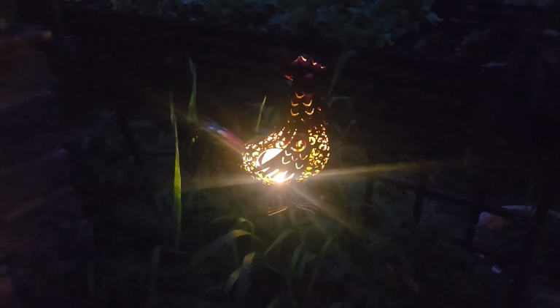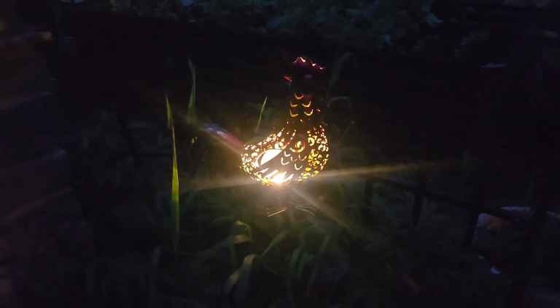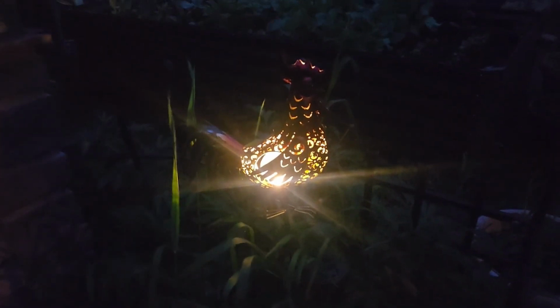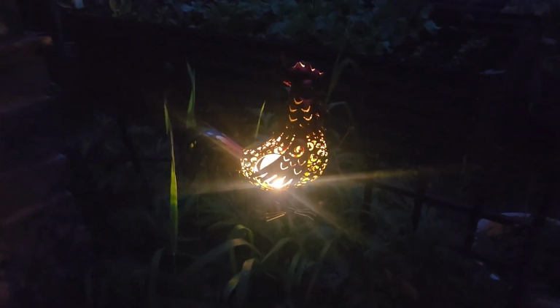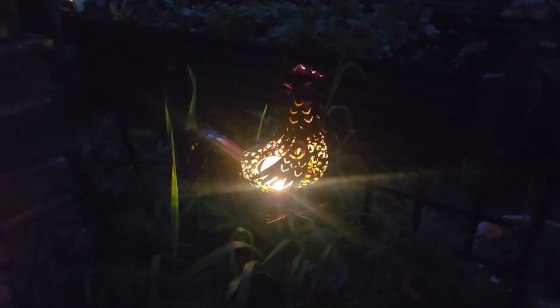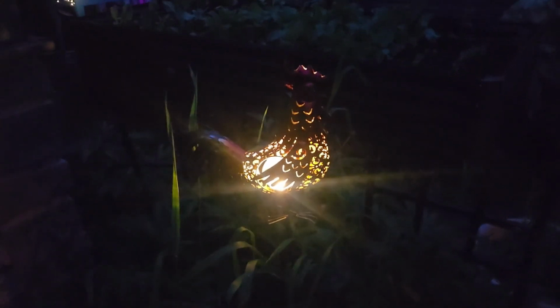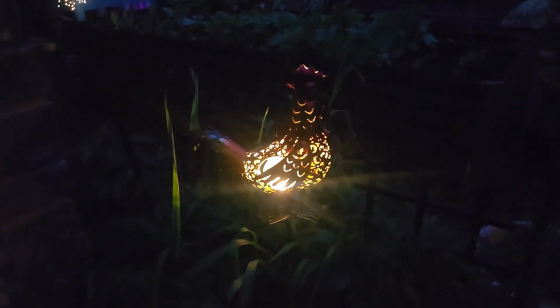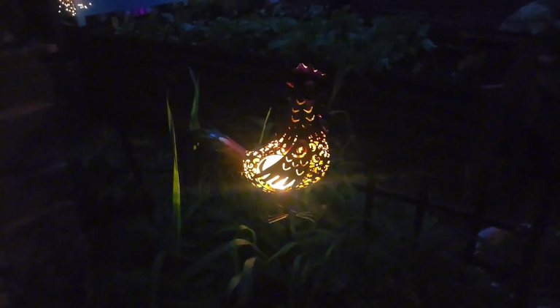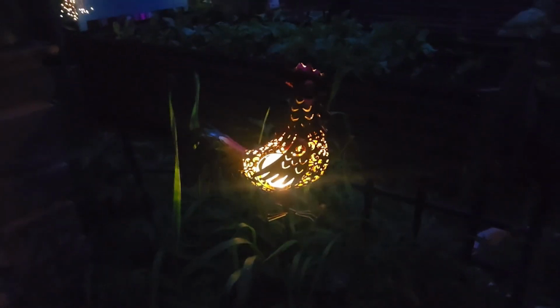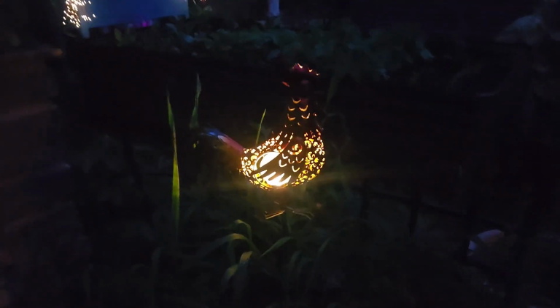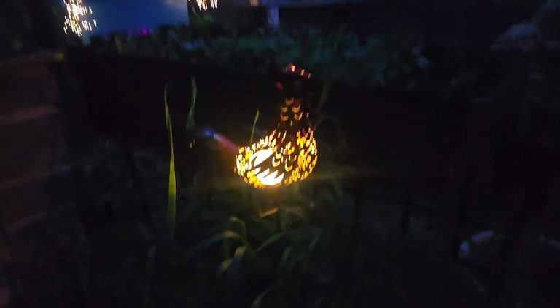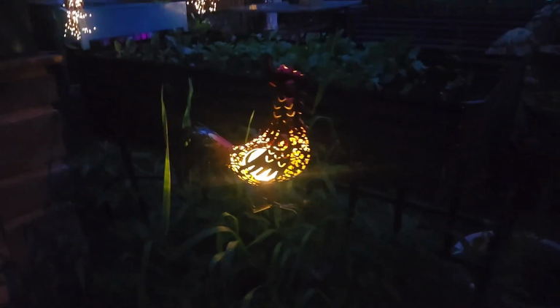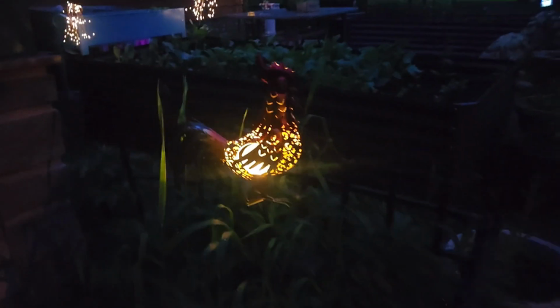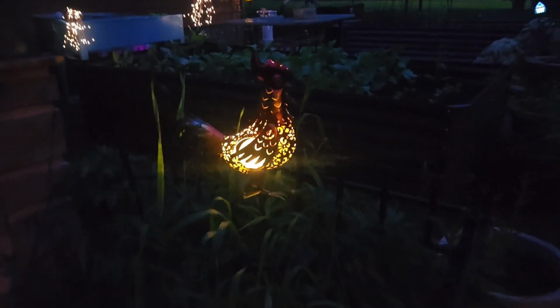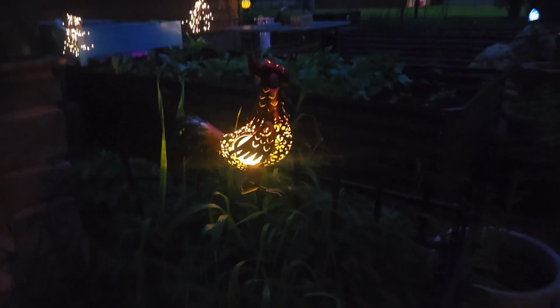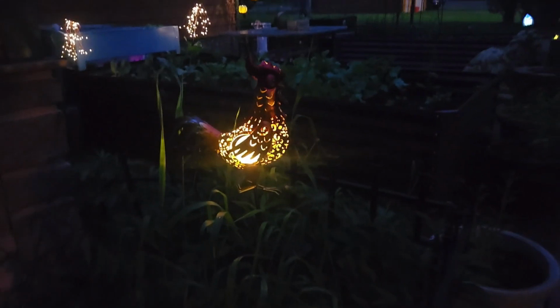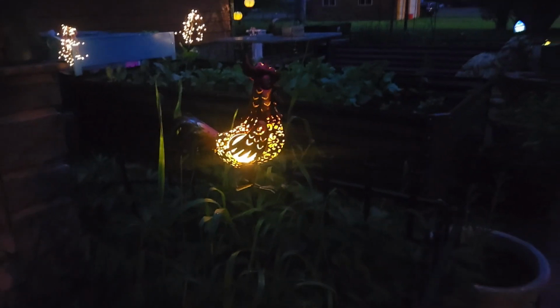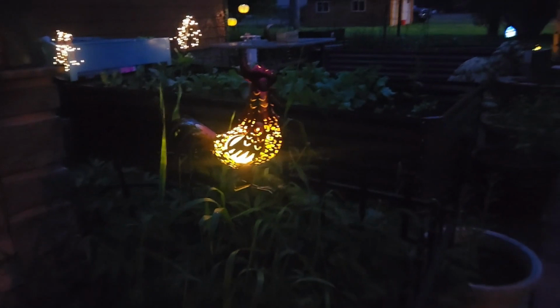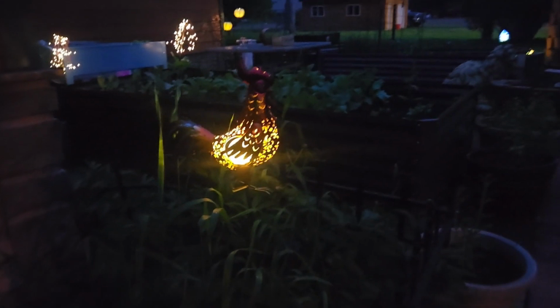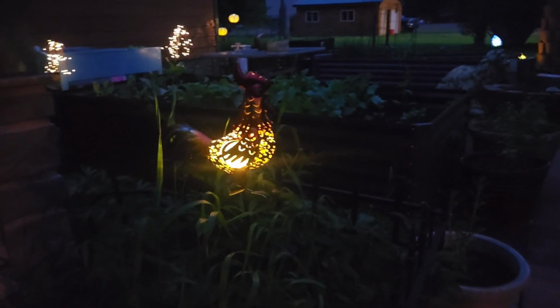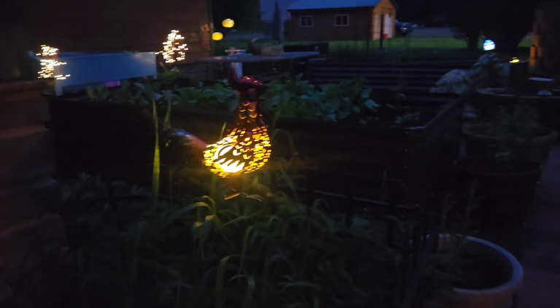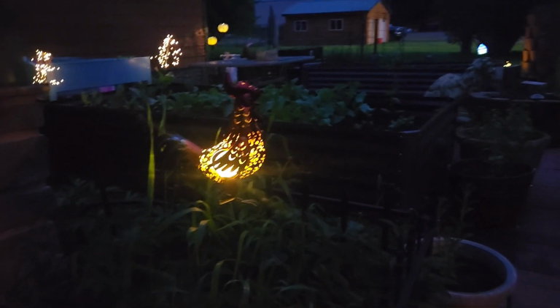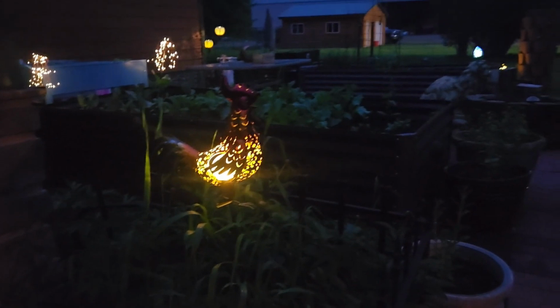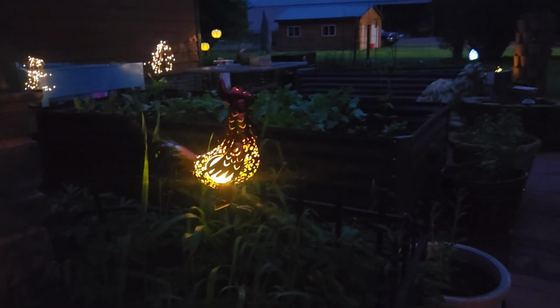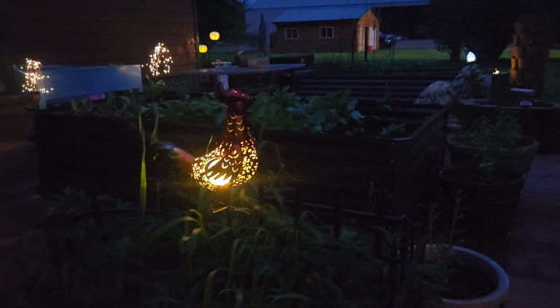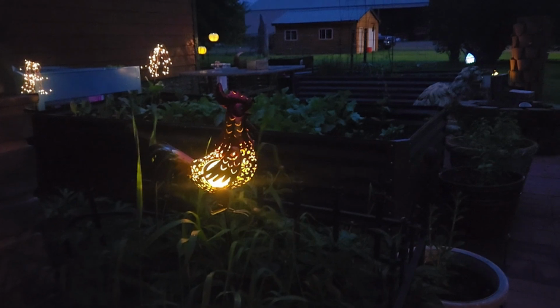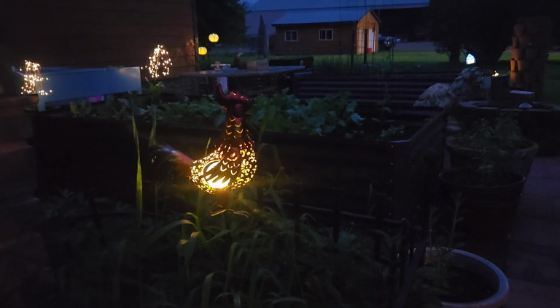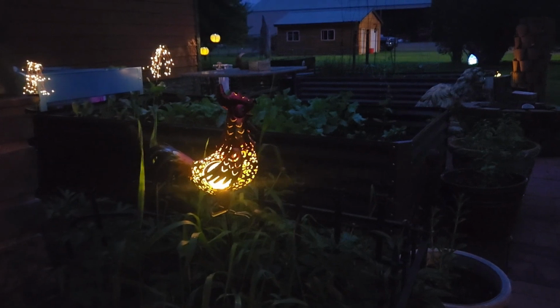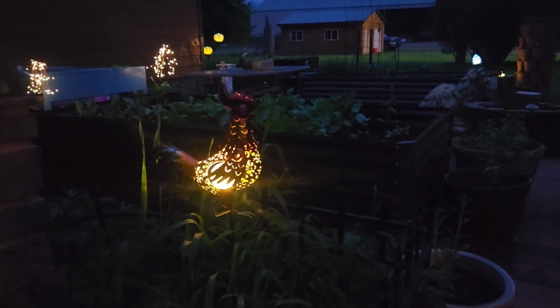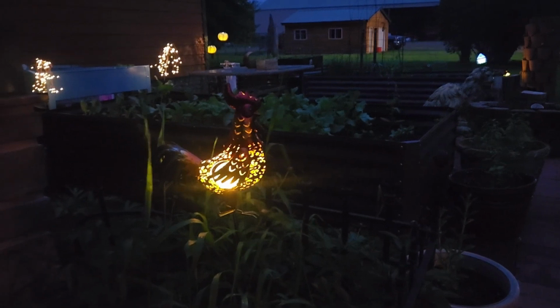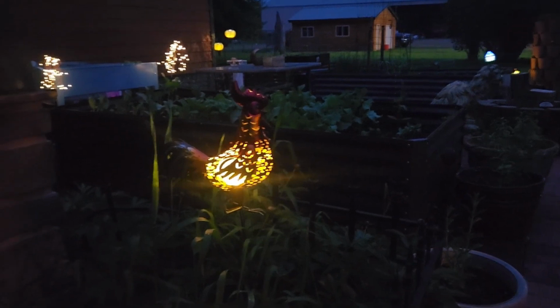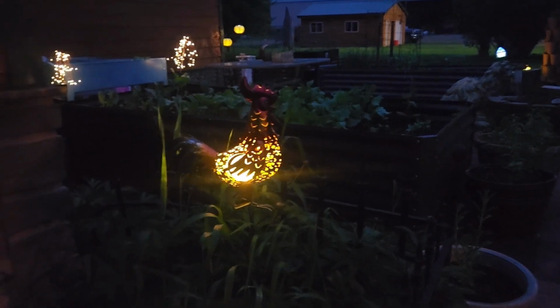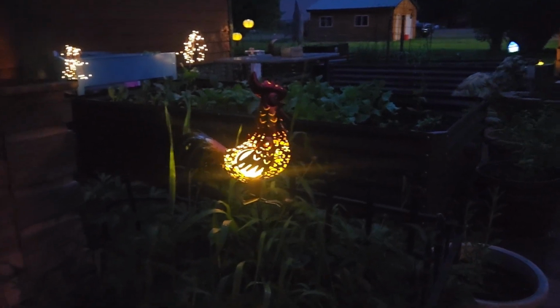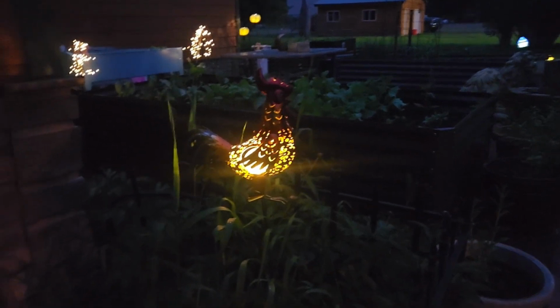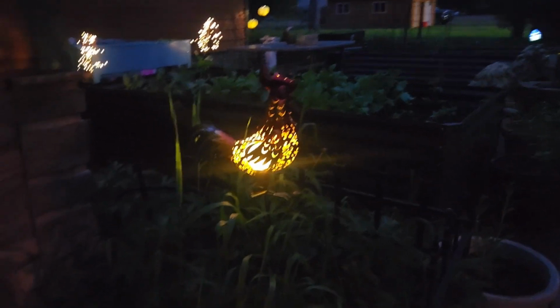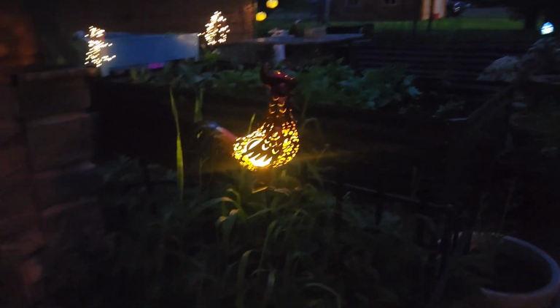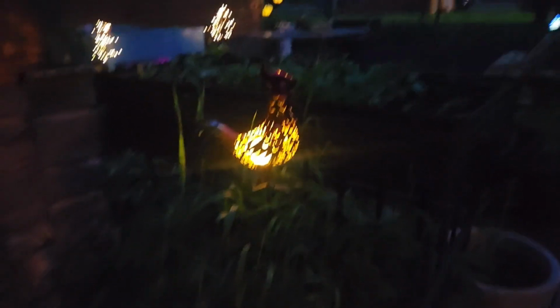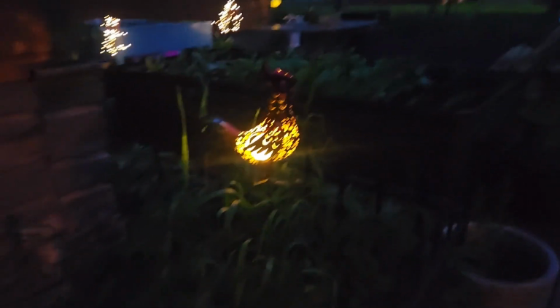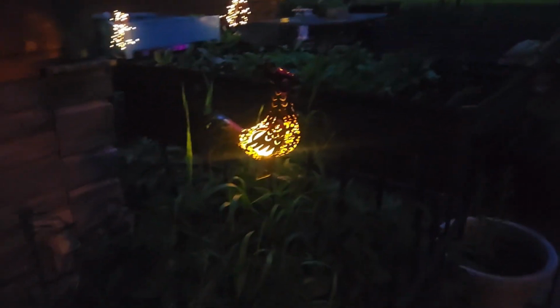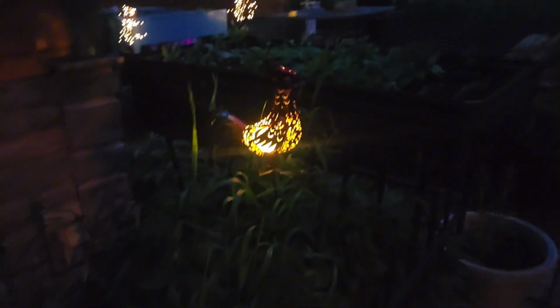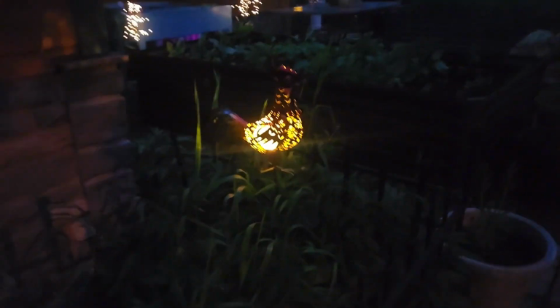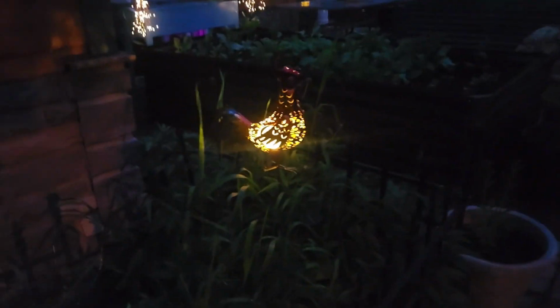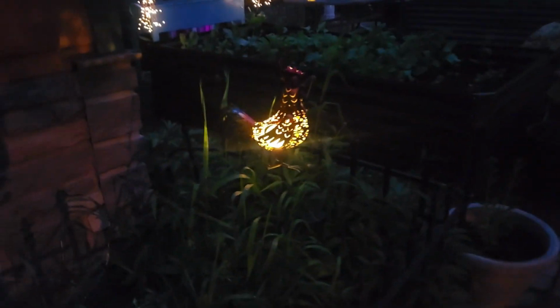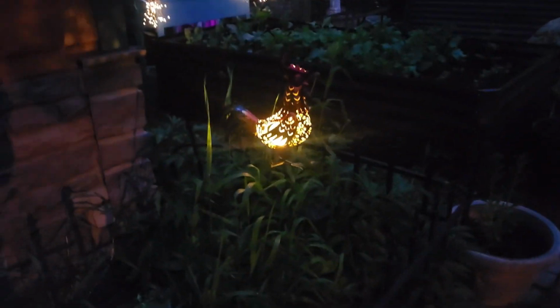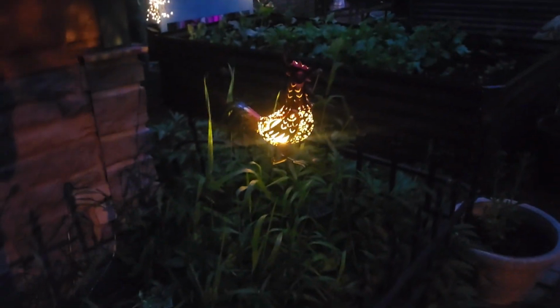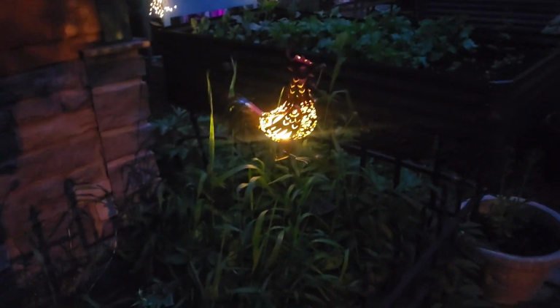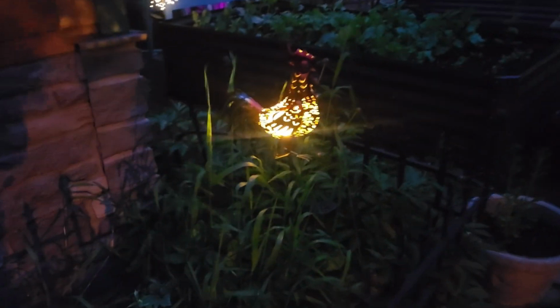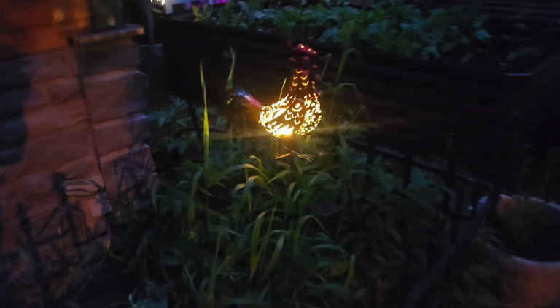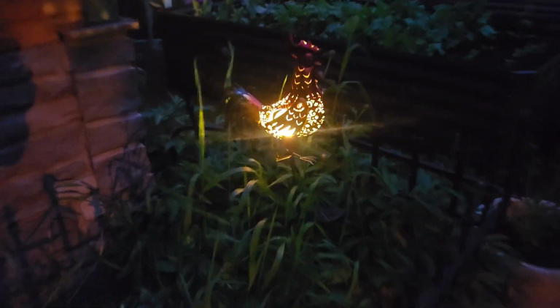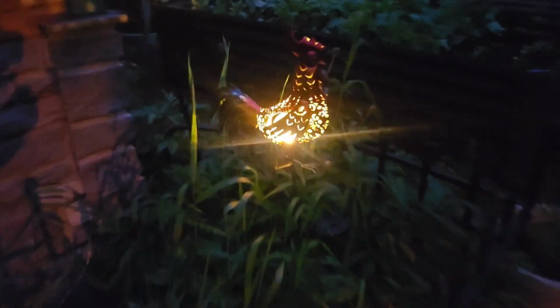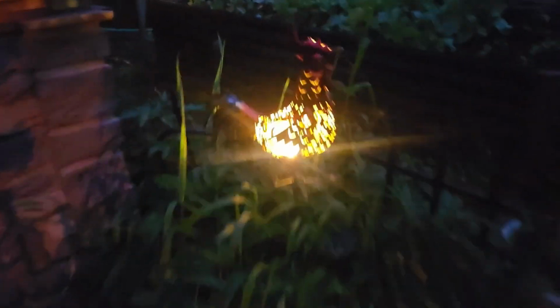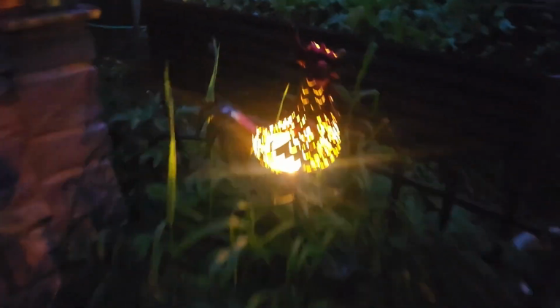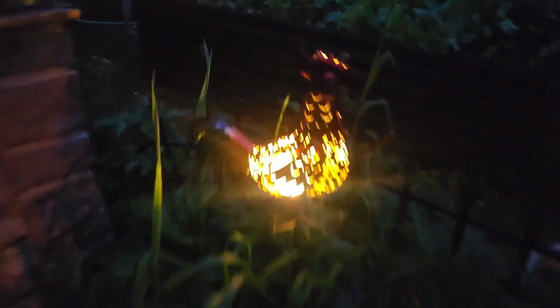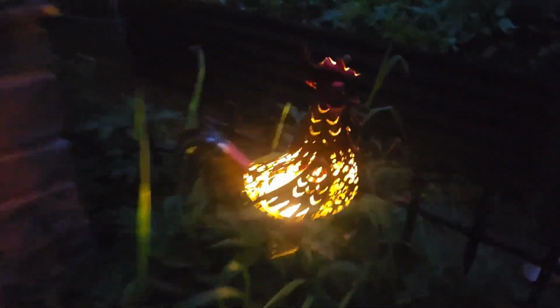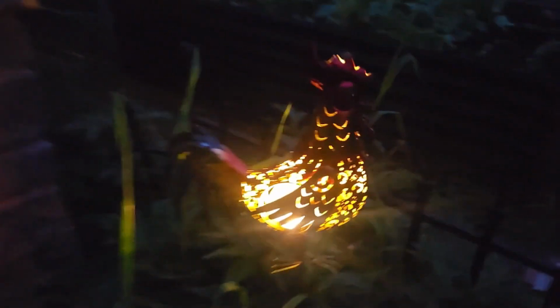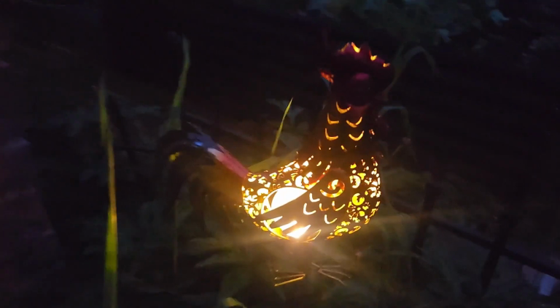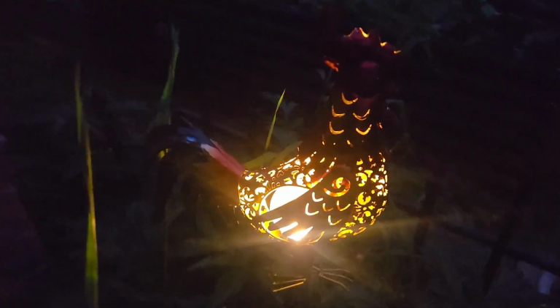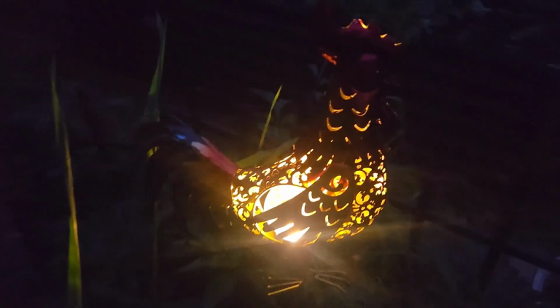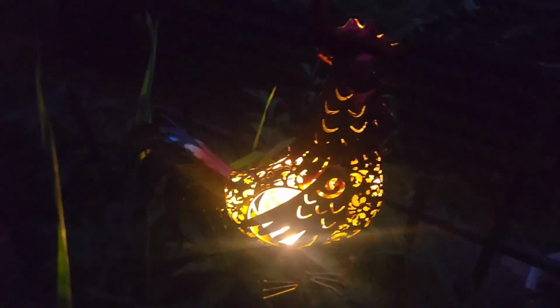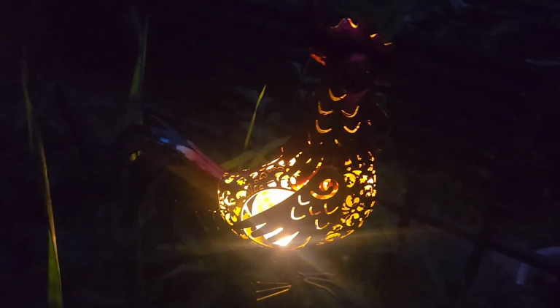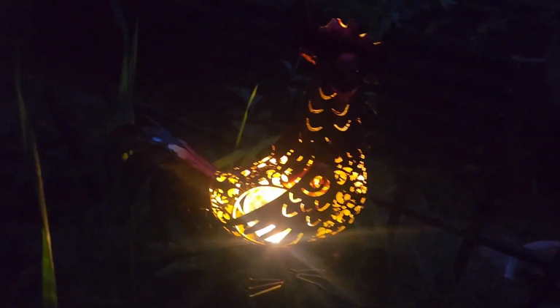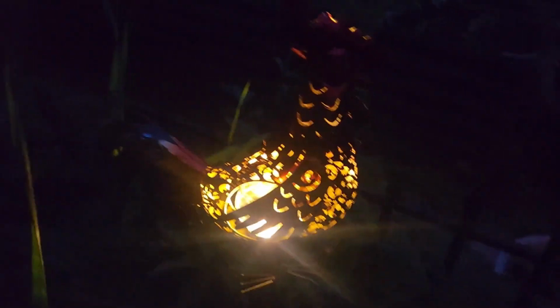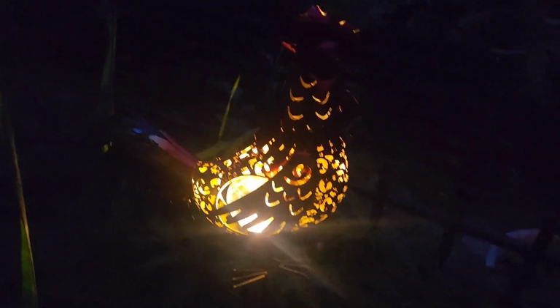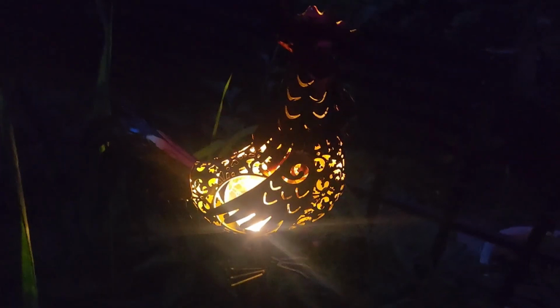And here's what it looks like in the evening. You can kind of see it with my other solar lights out here. Super cute!